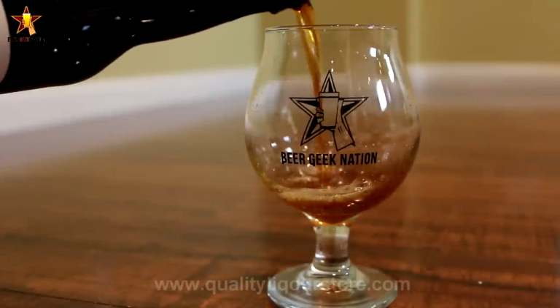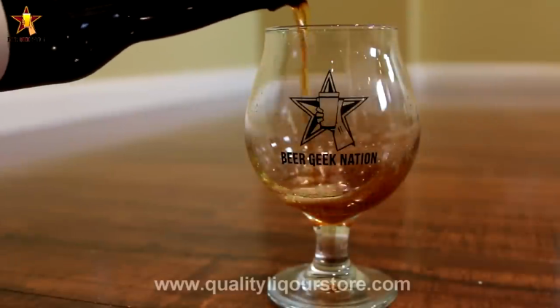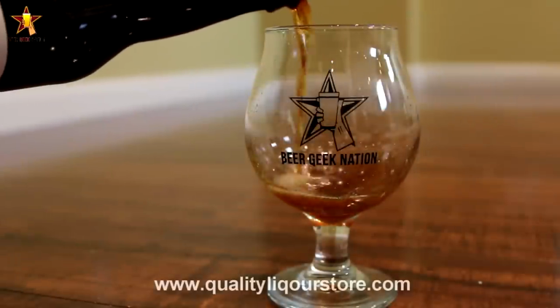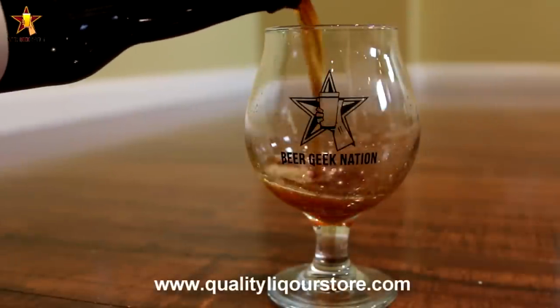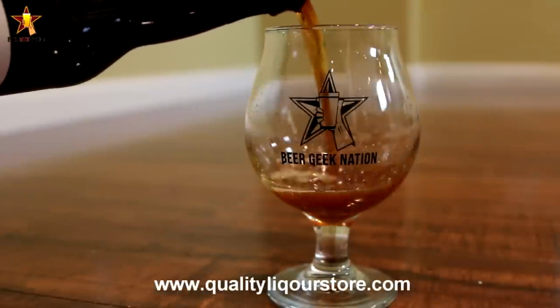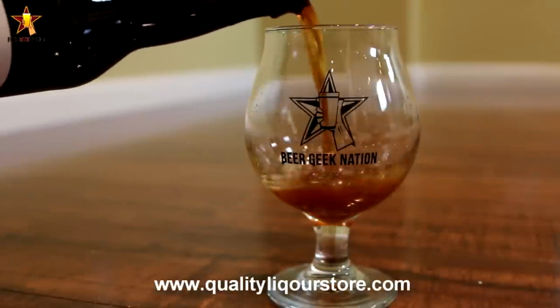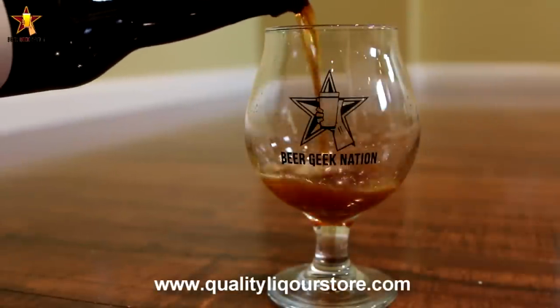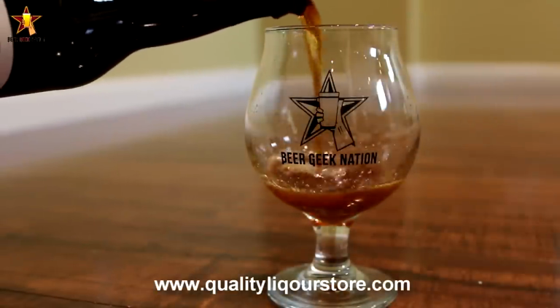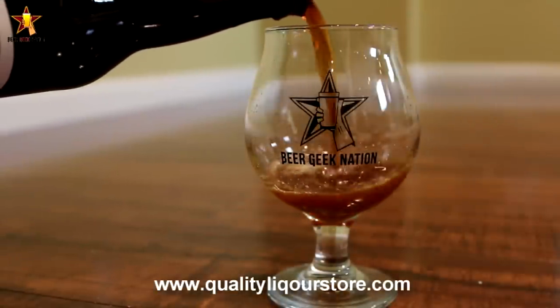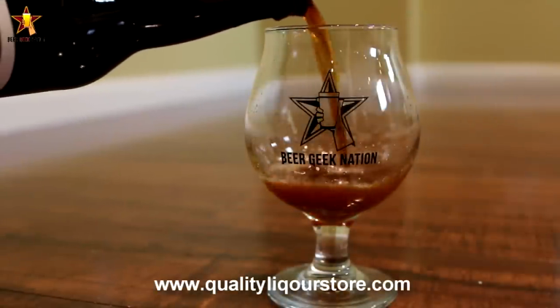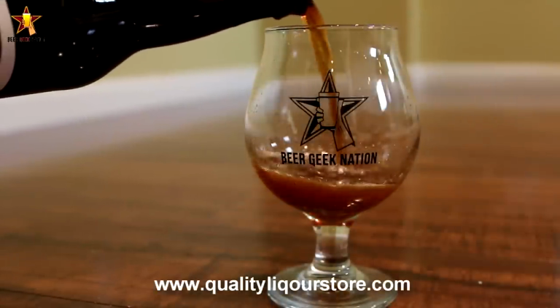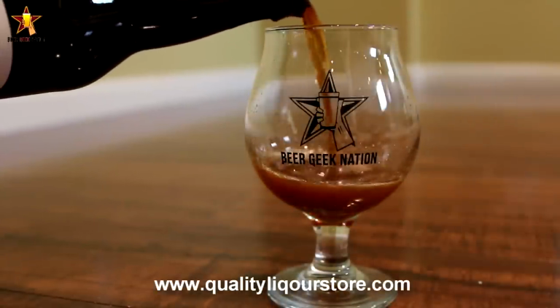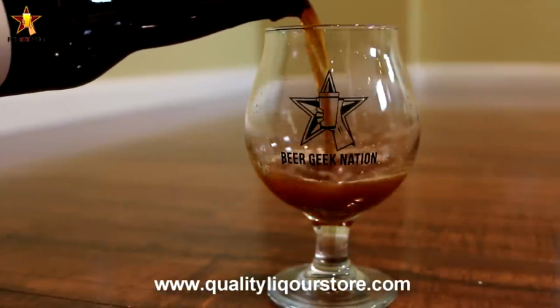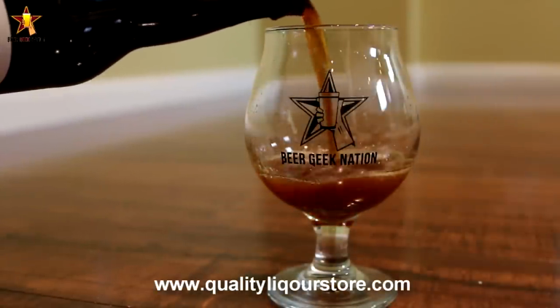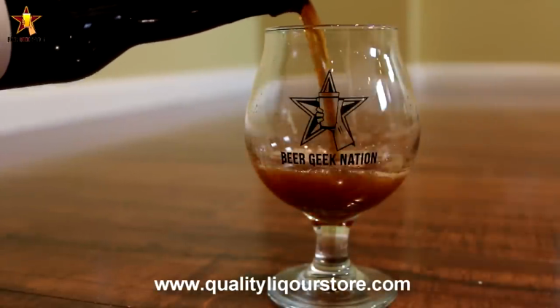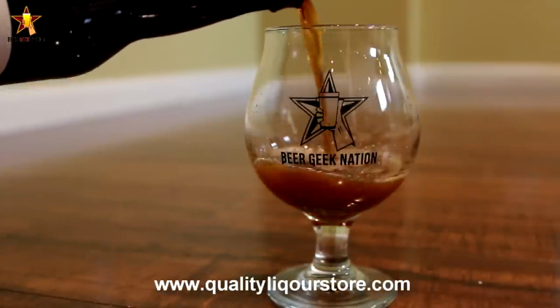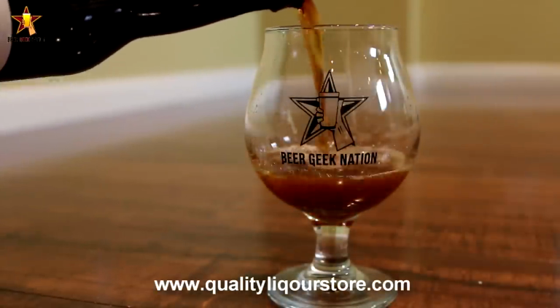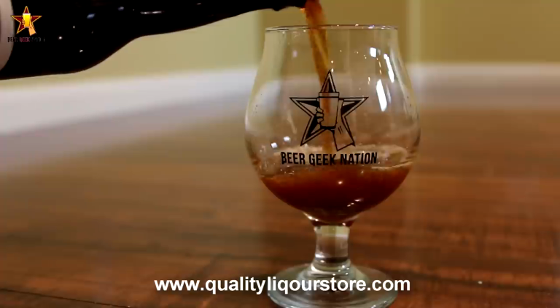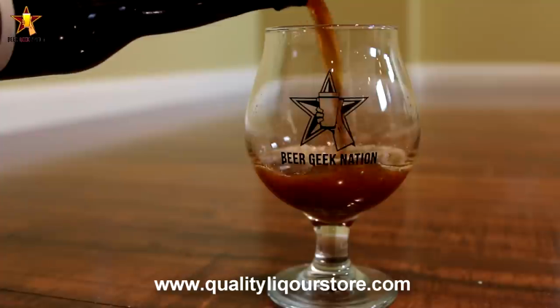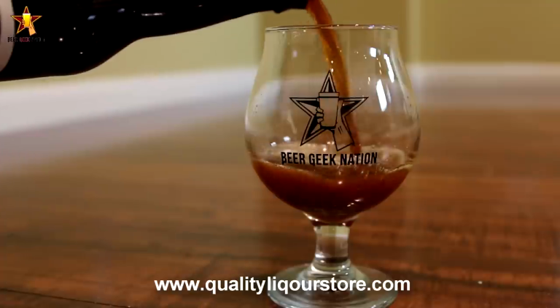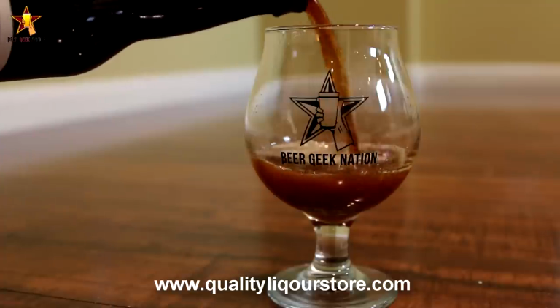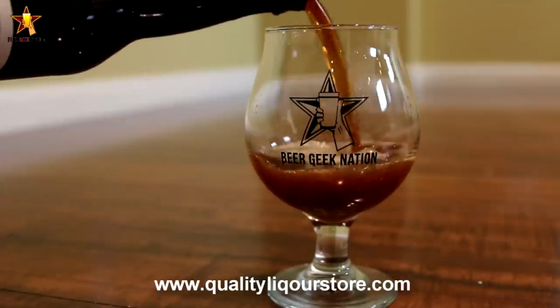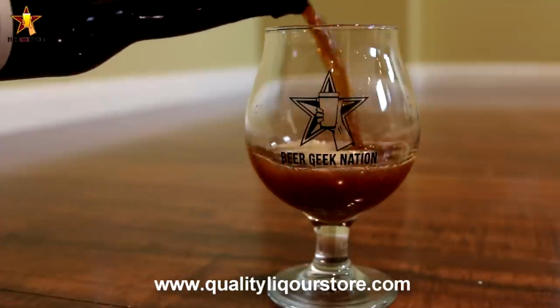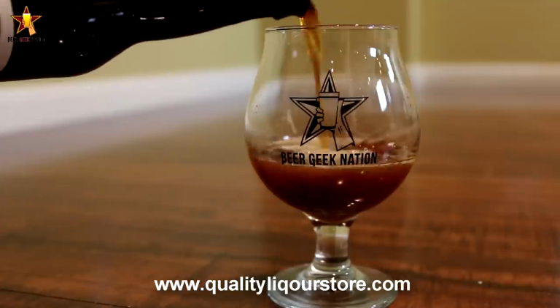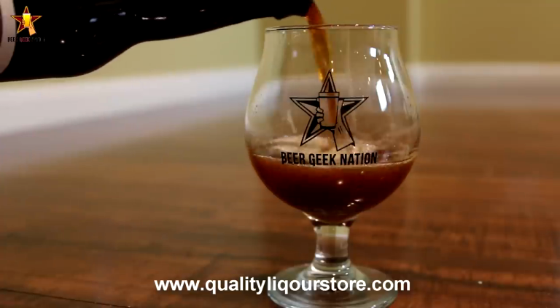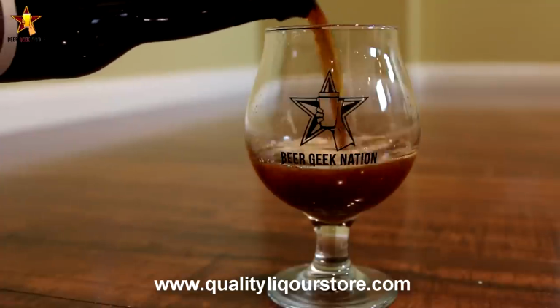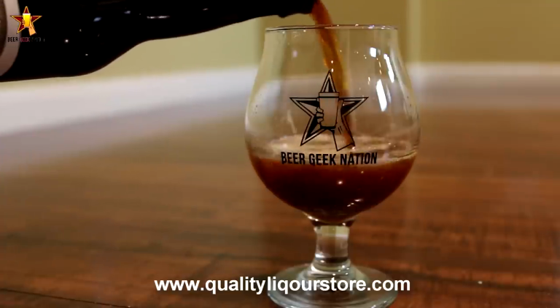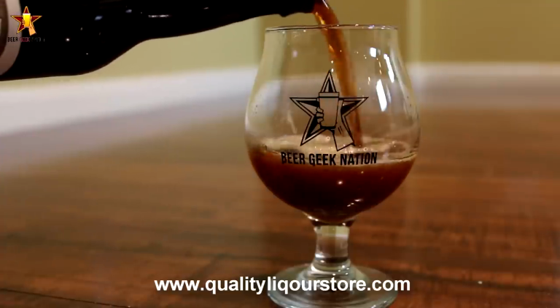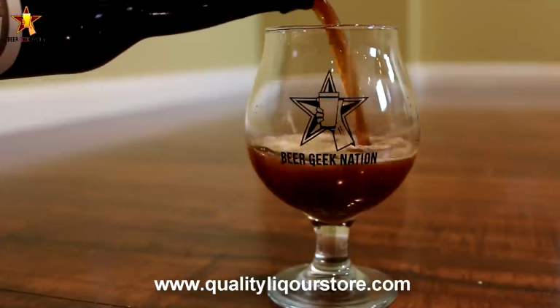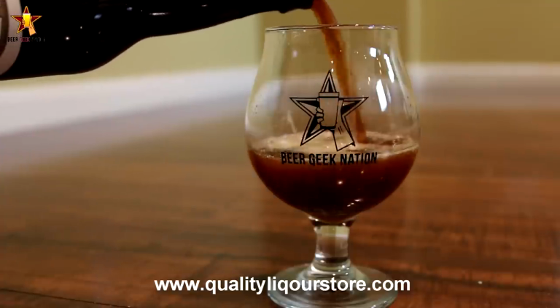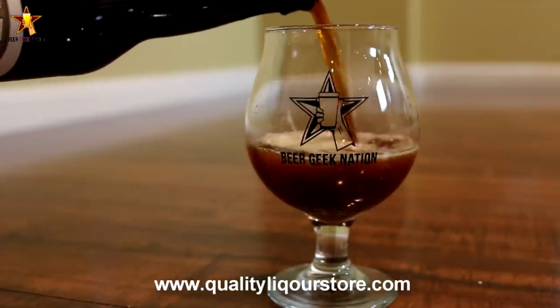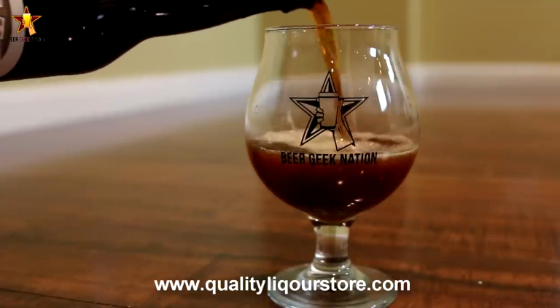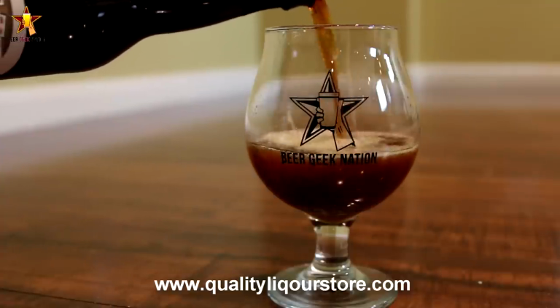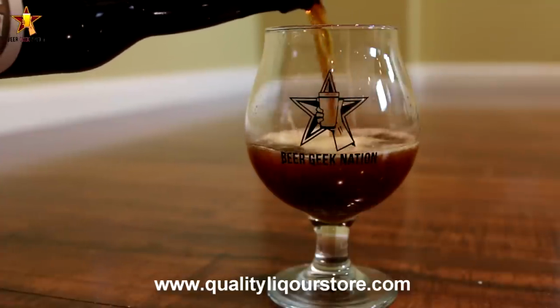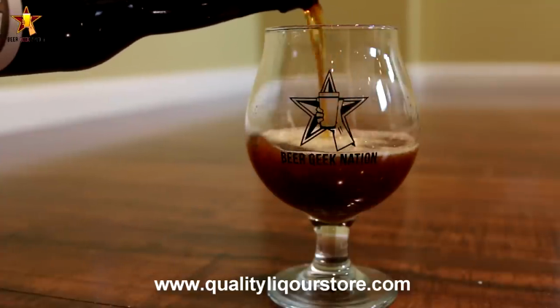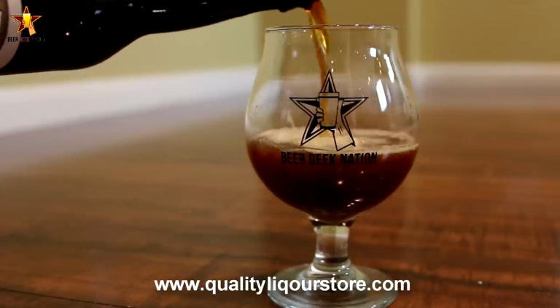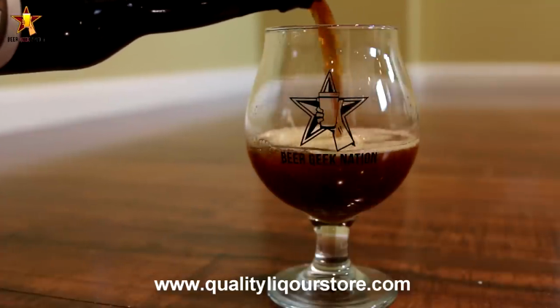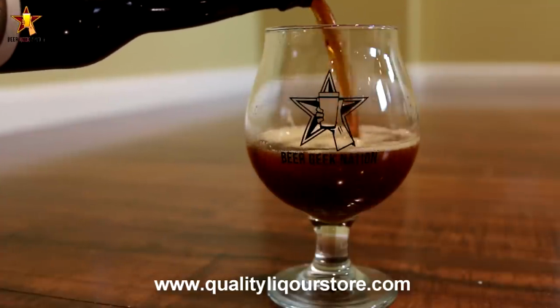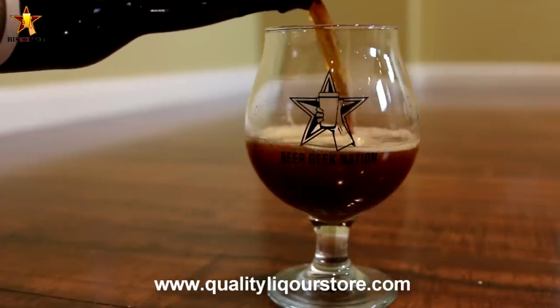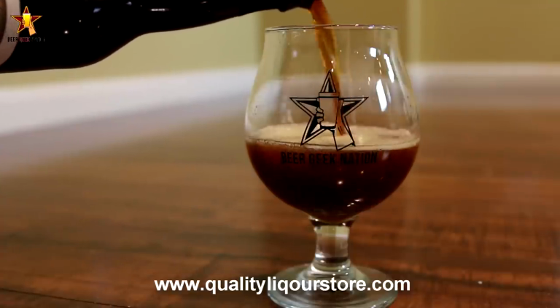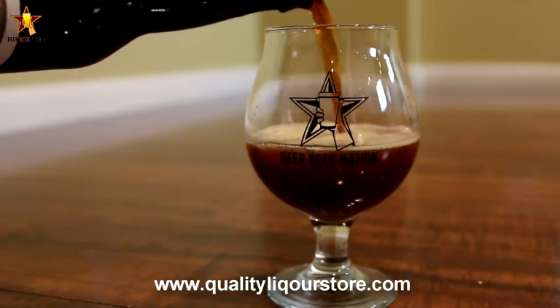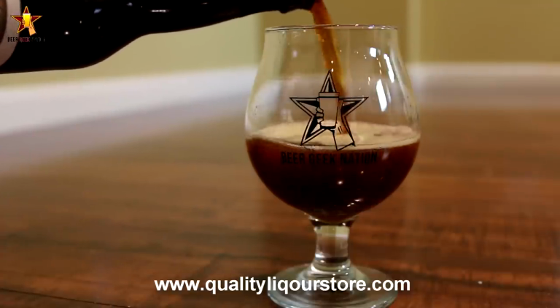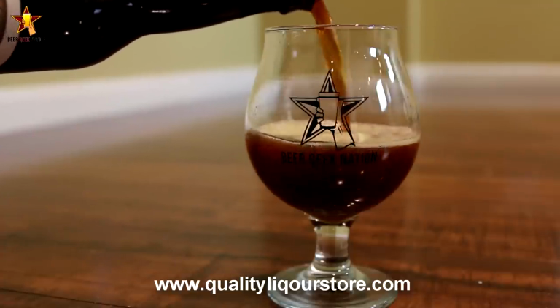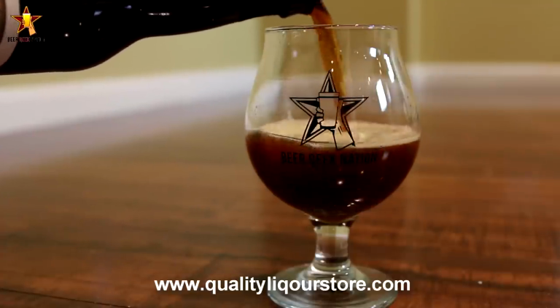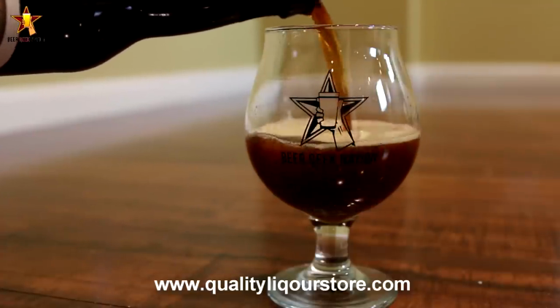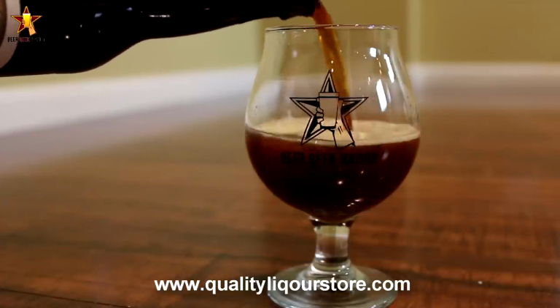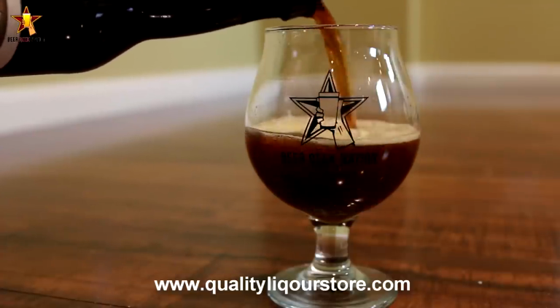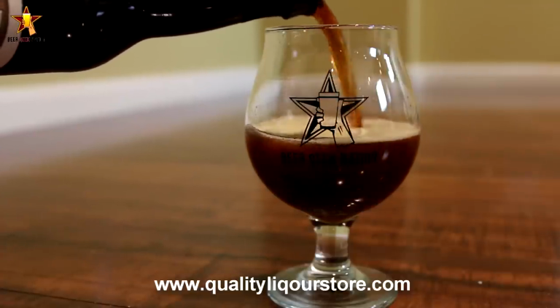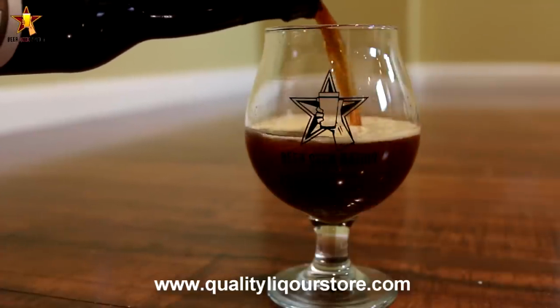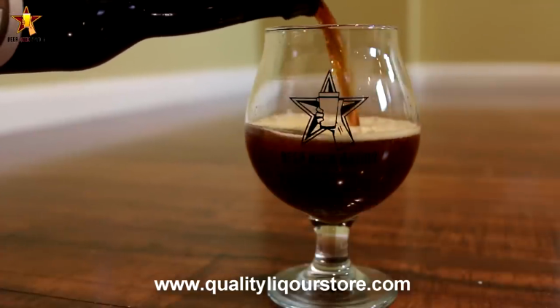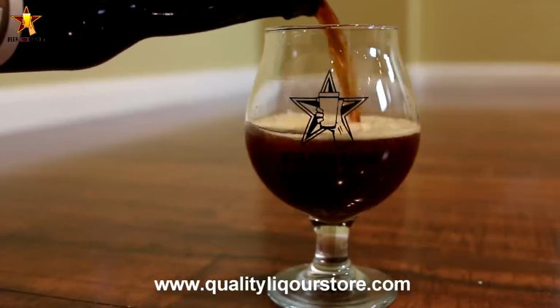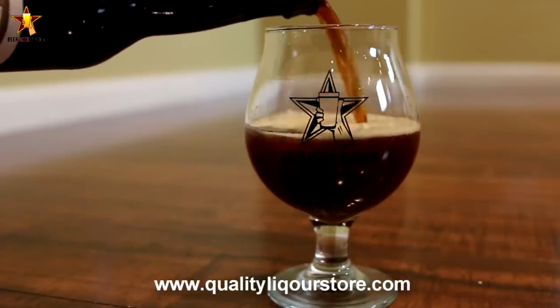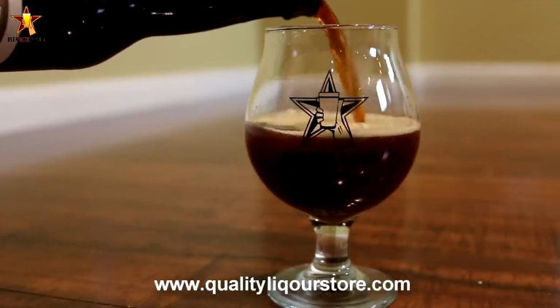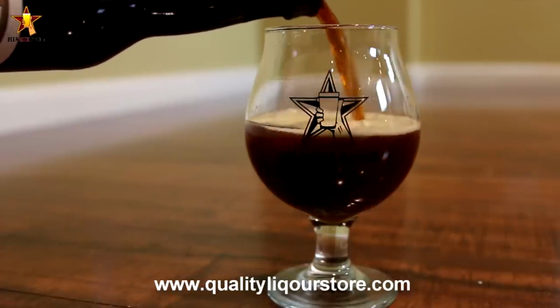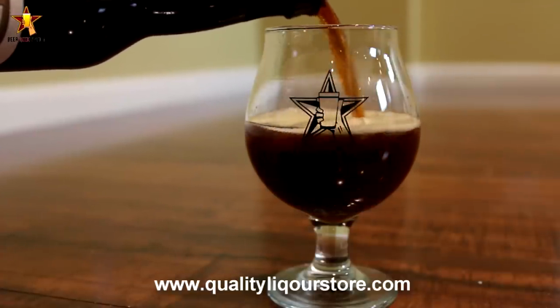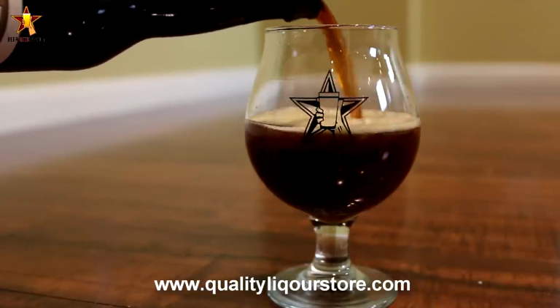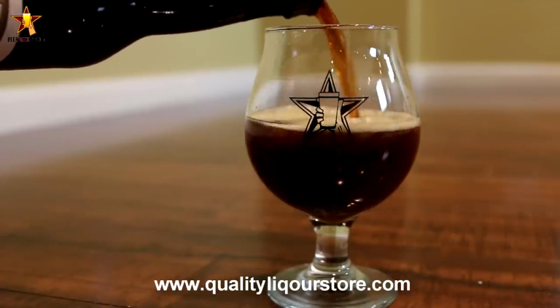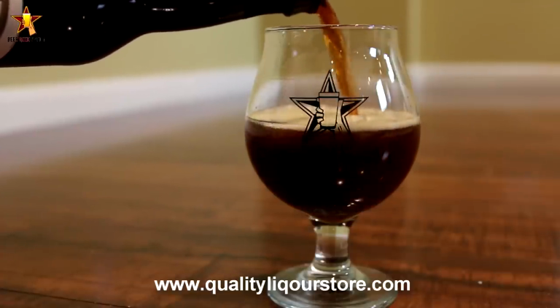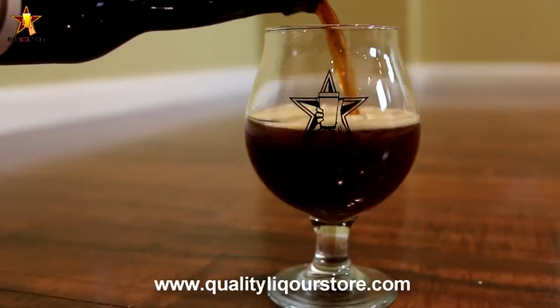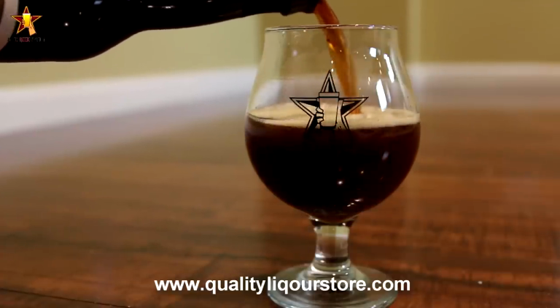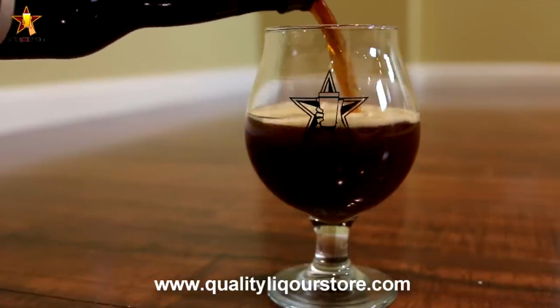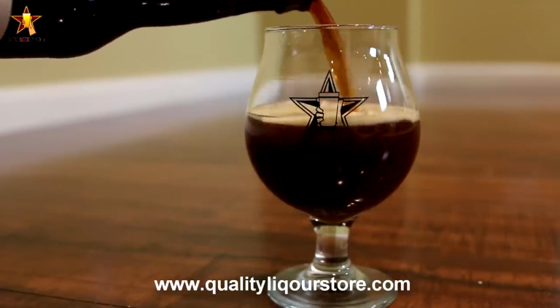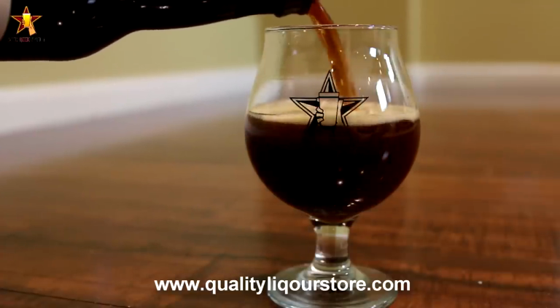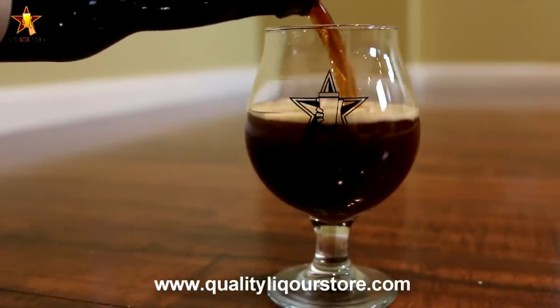If you guys want to pick this one up, you can't get it locally — you can go to qualityliquorstore.com and purchase it online and have it shipped to you.